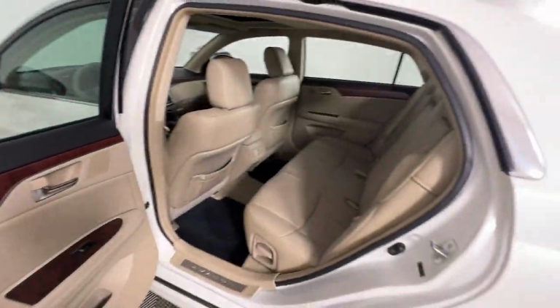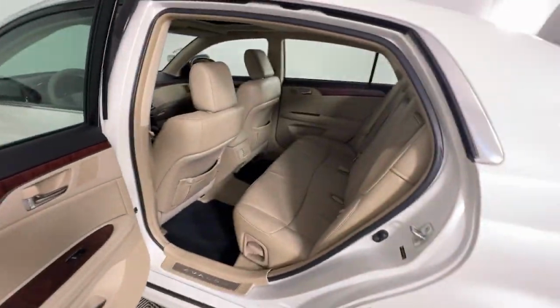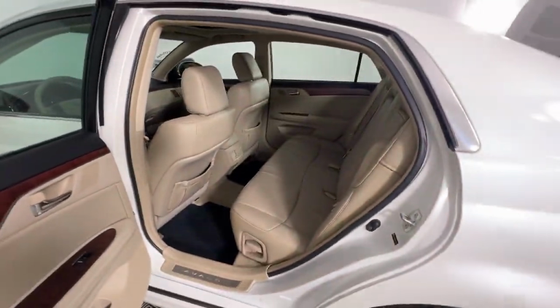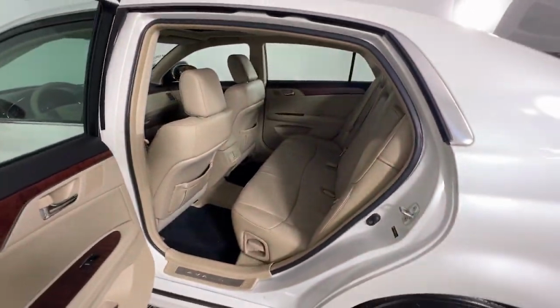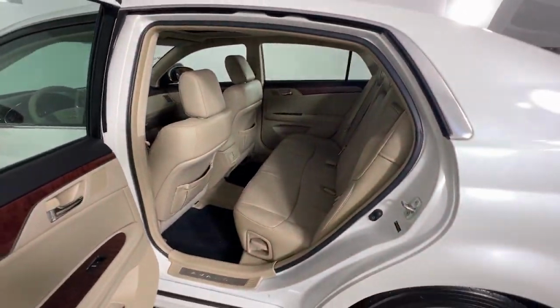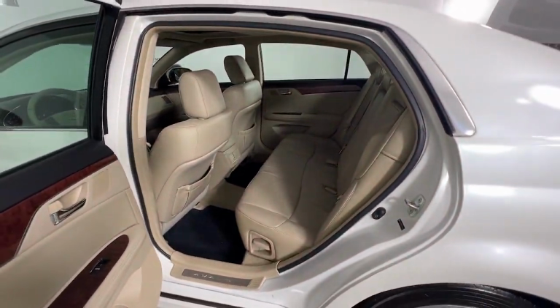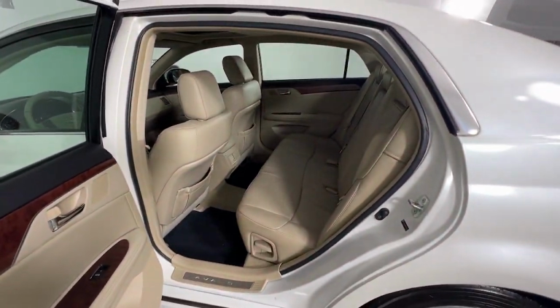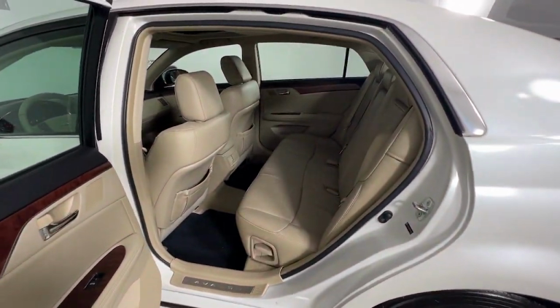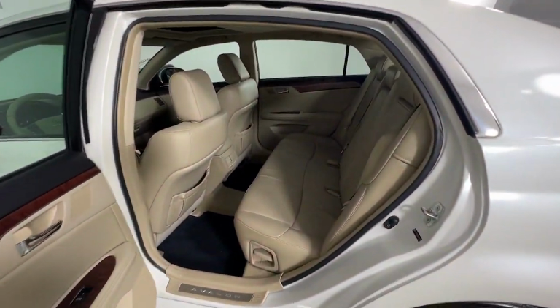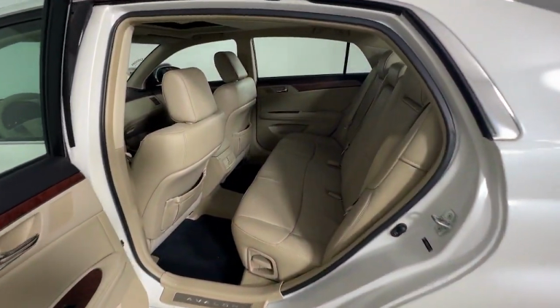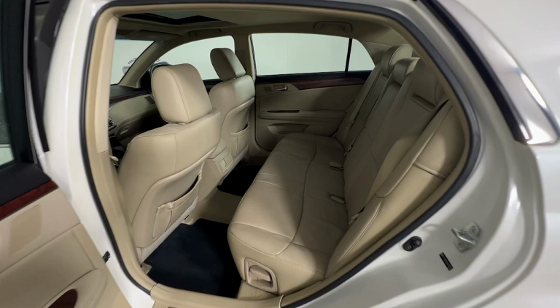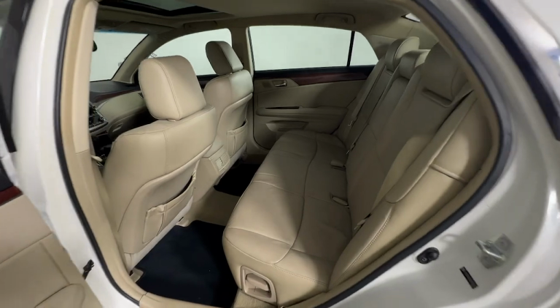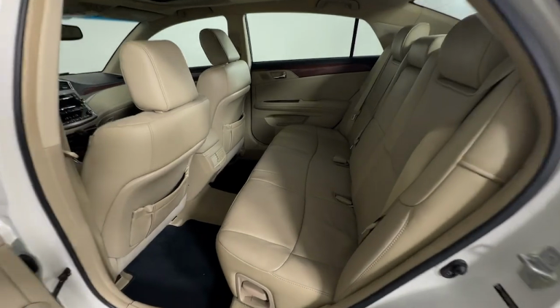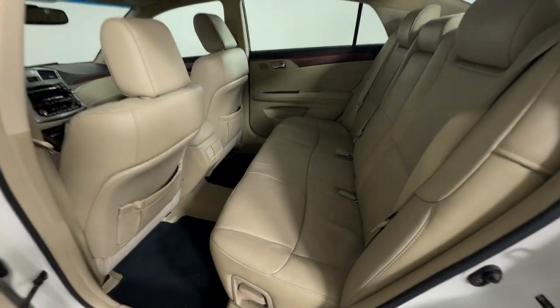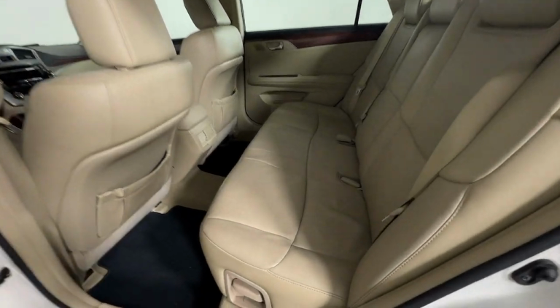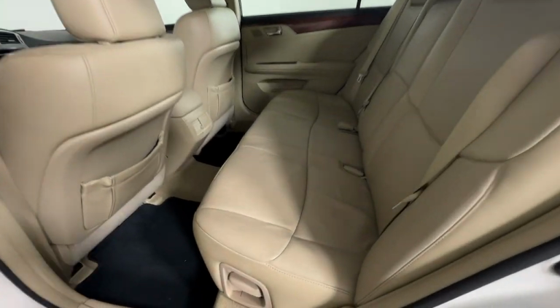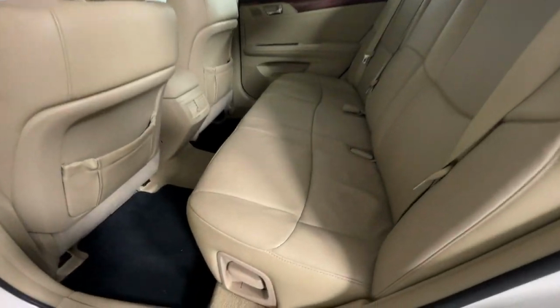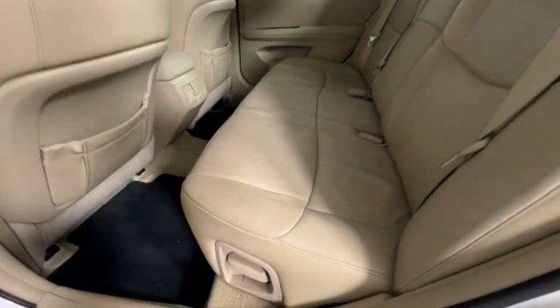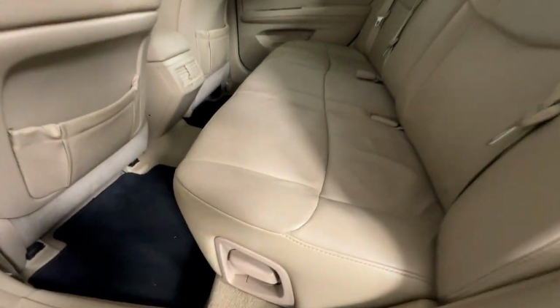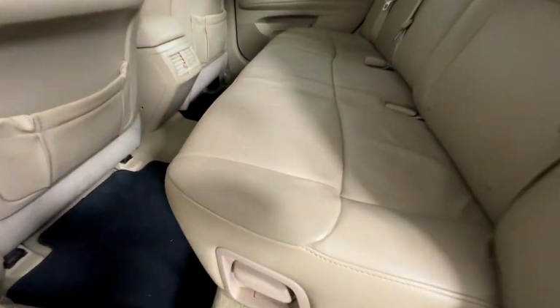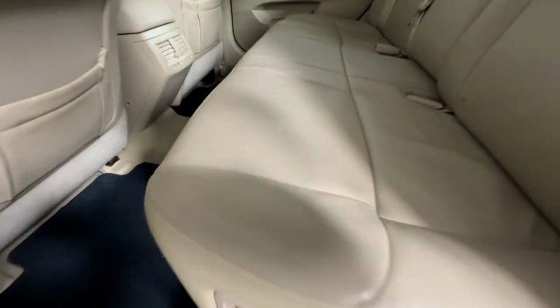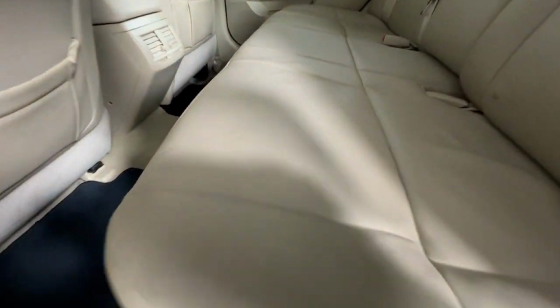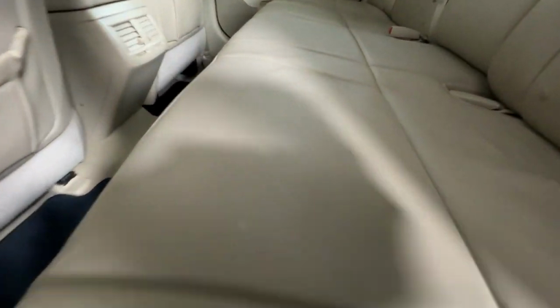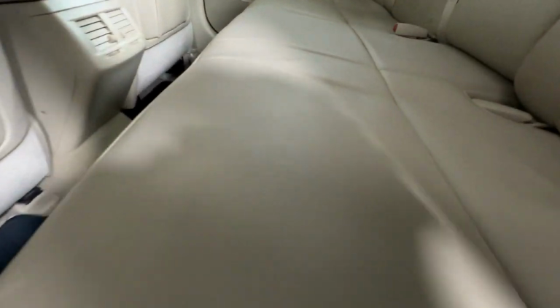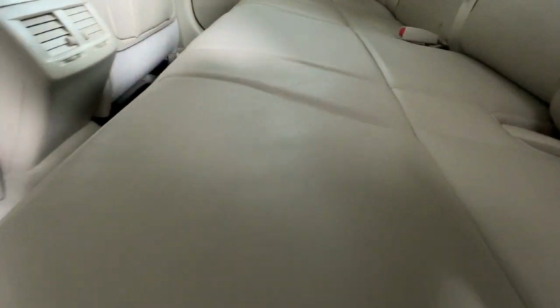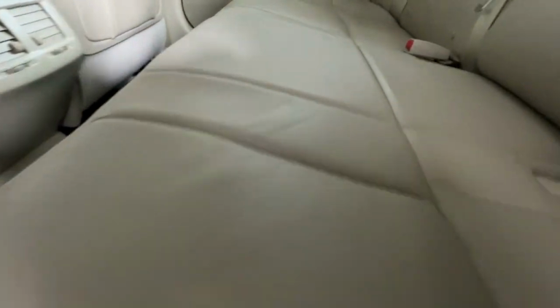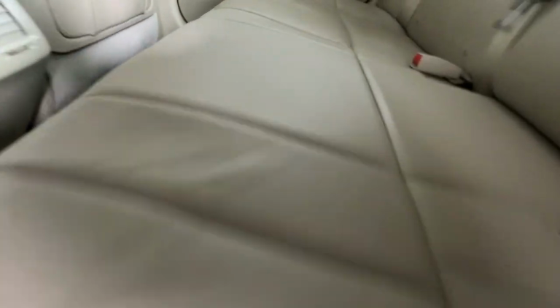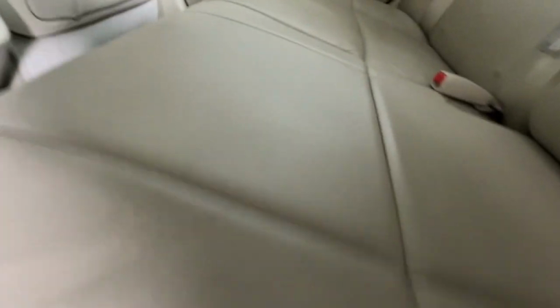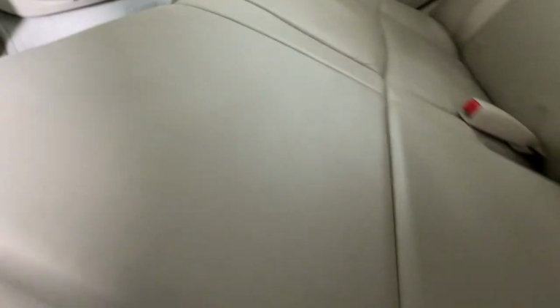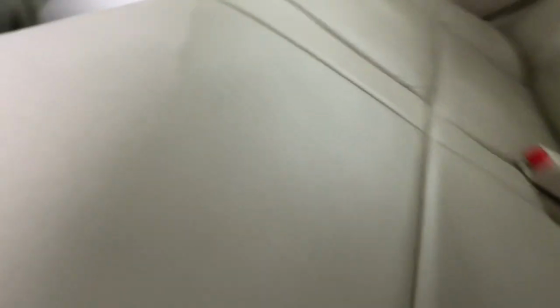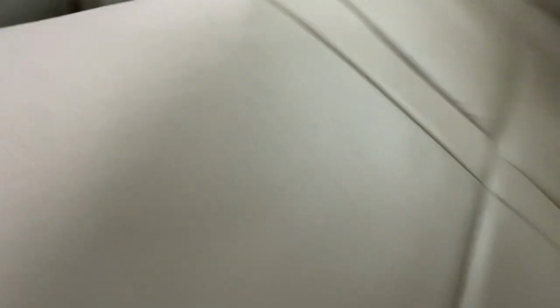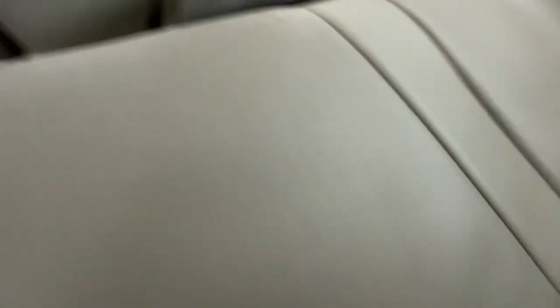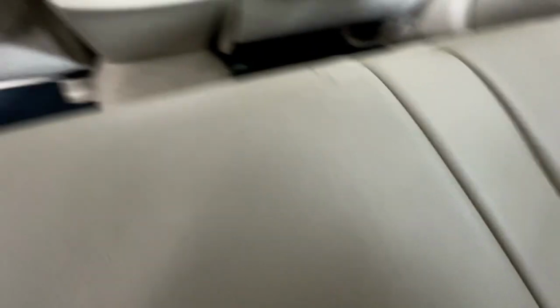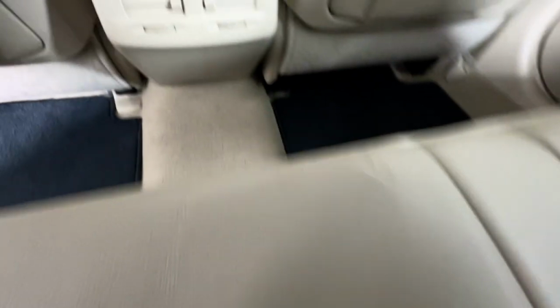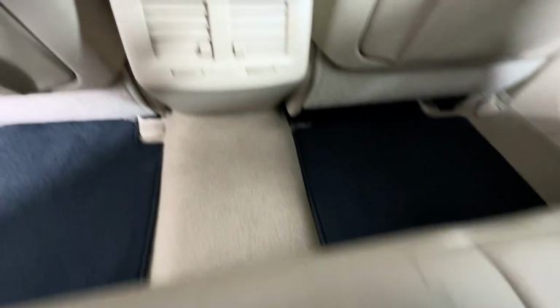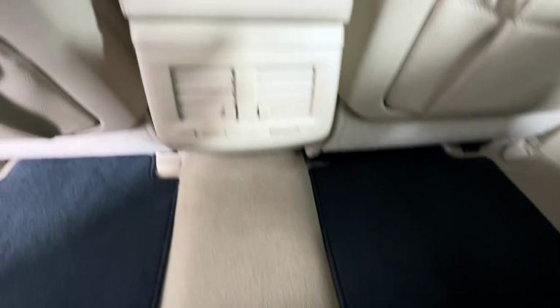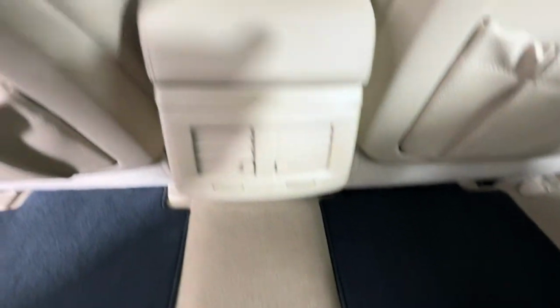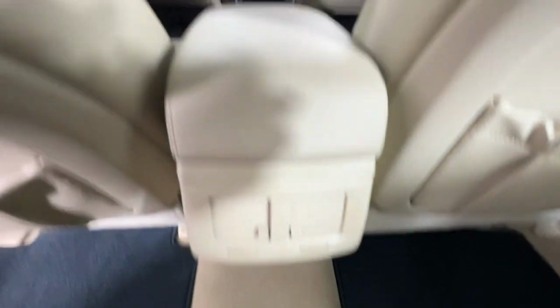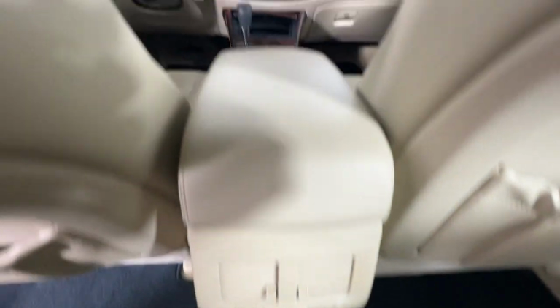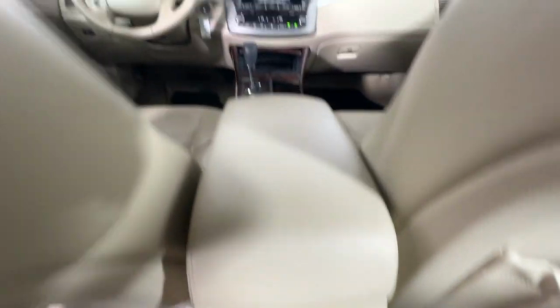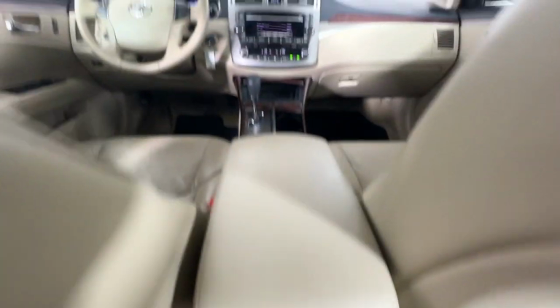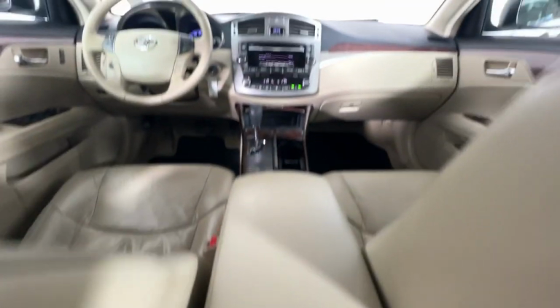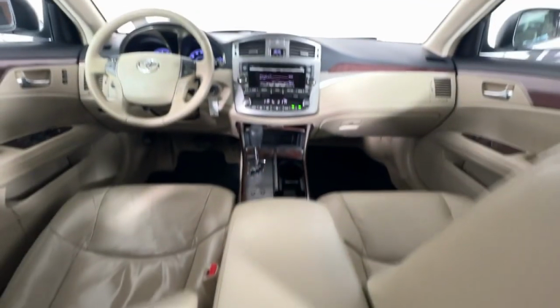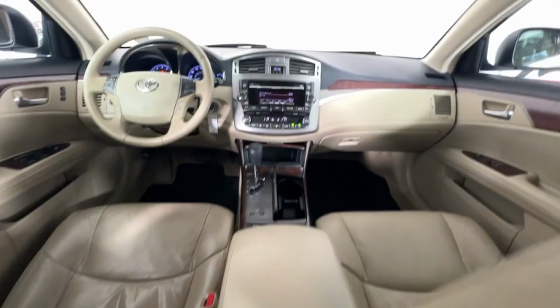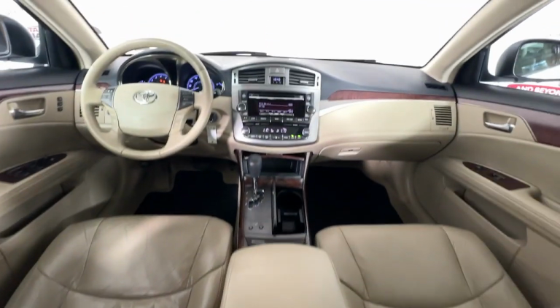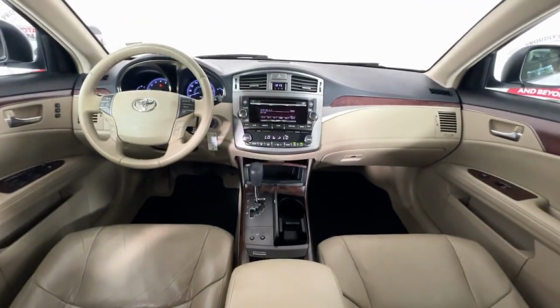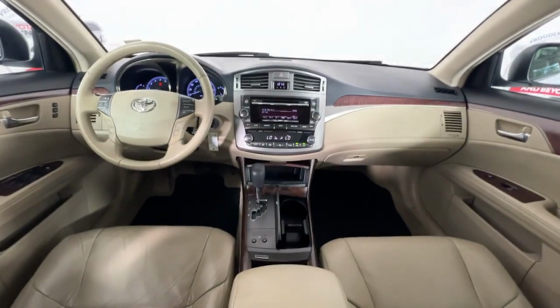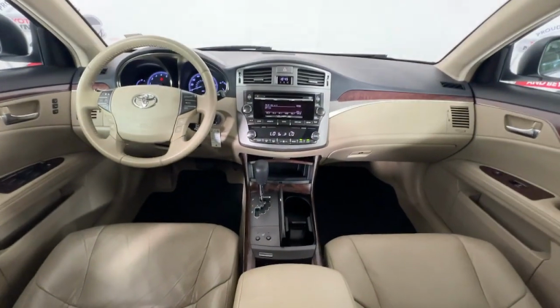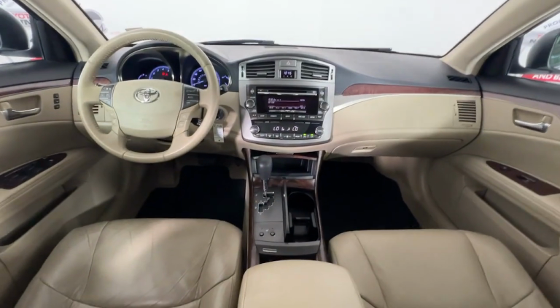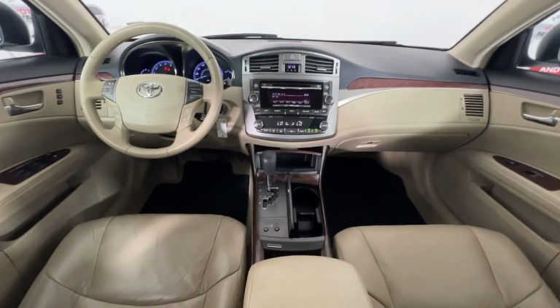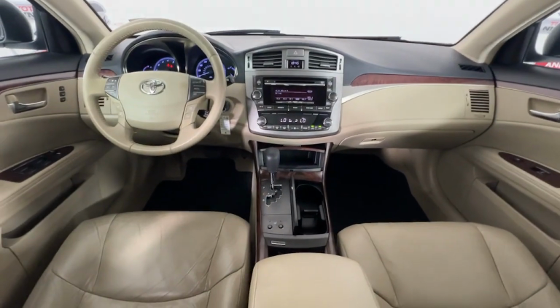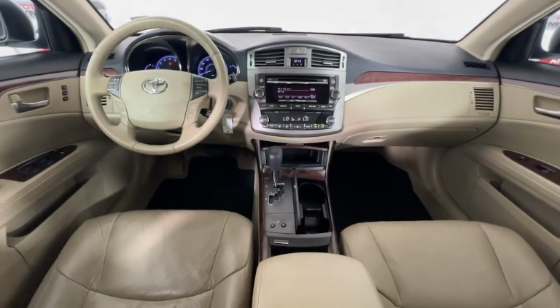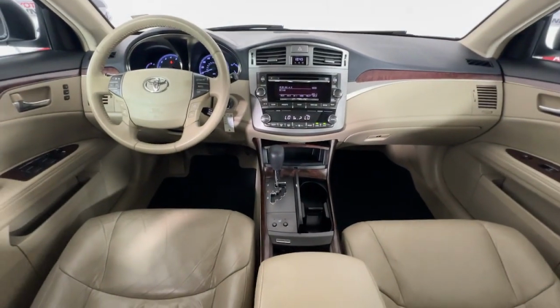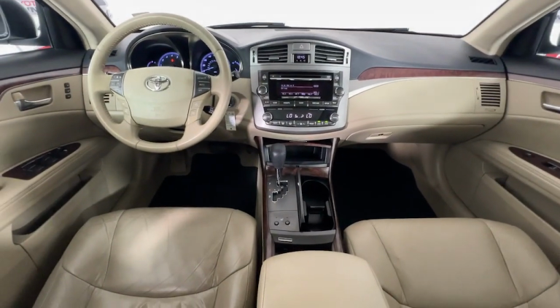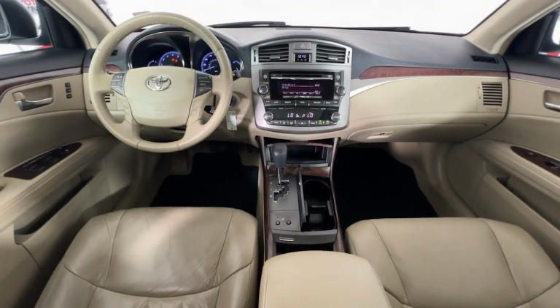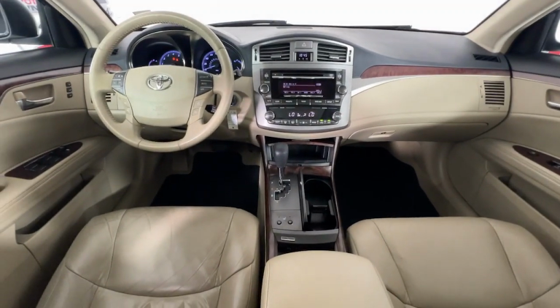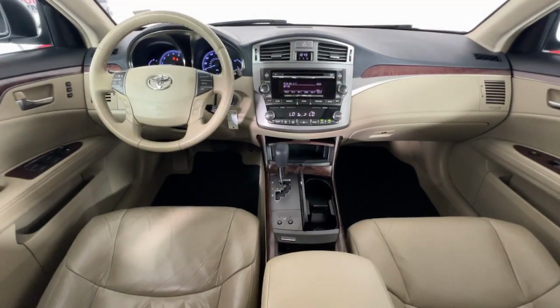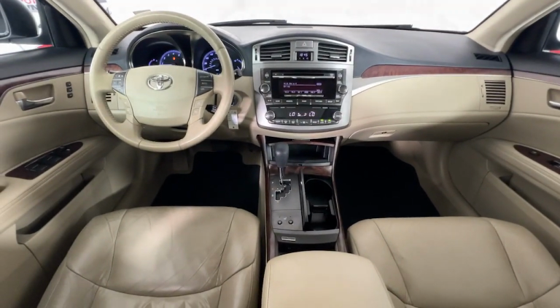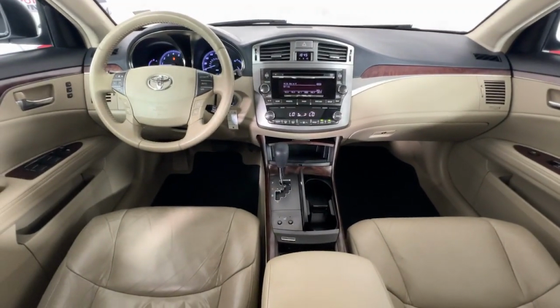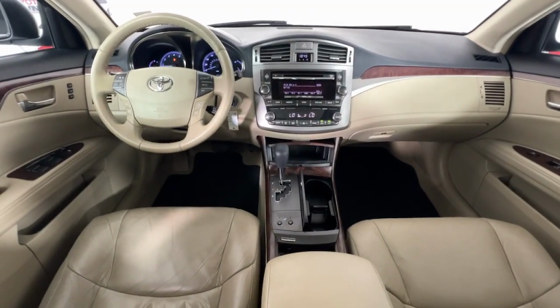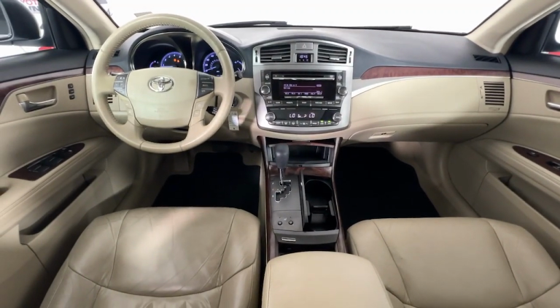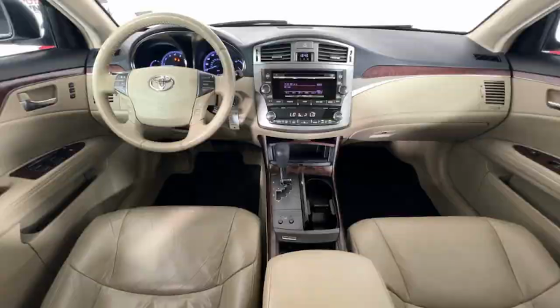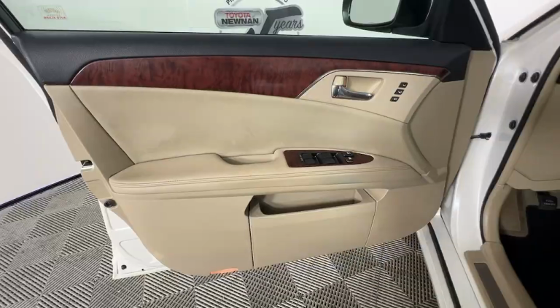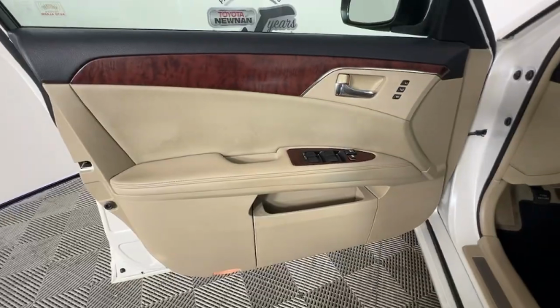Take time out for yourself and test drive this elegant Avalon. Our team will make the experience the best part of your day.